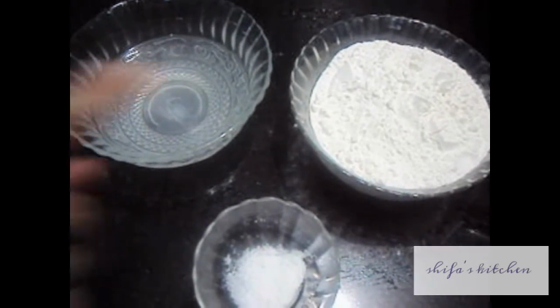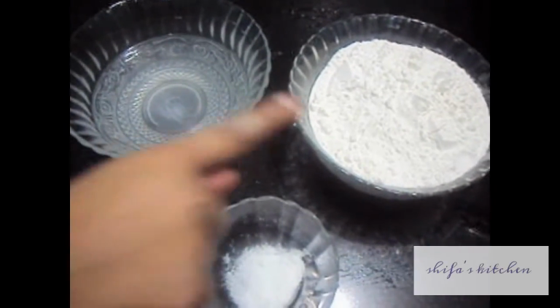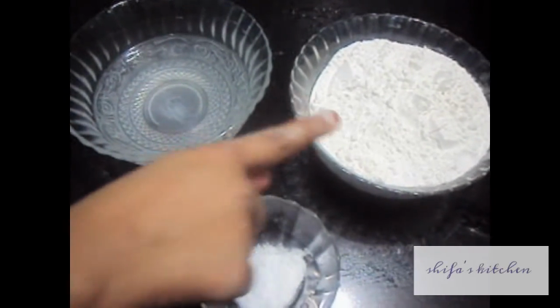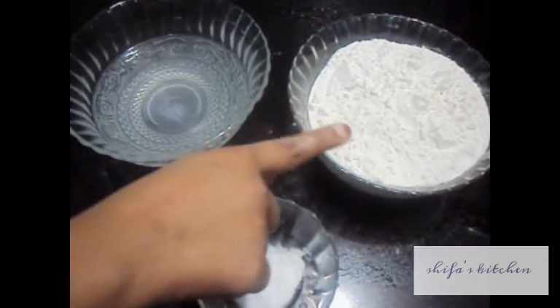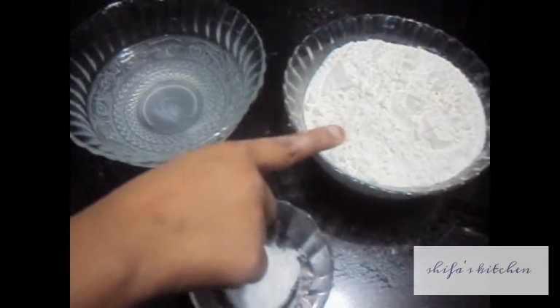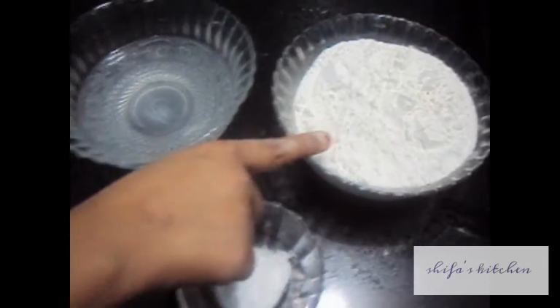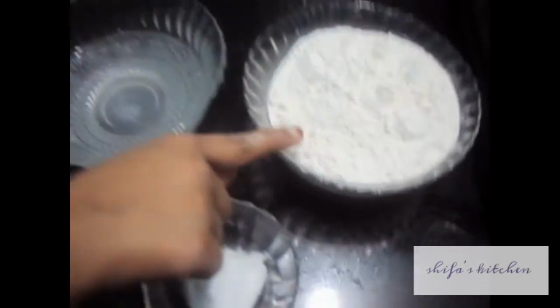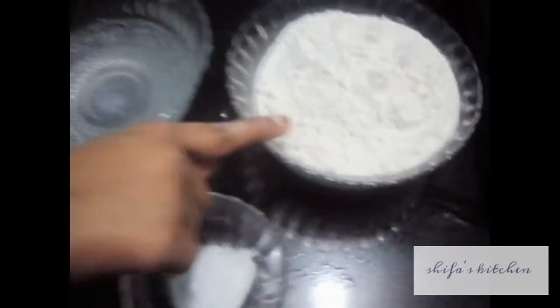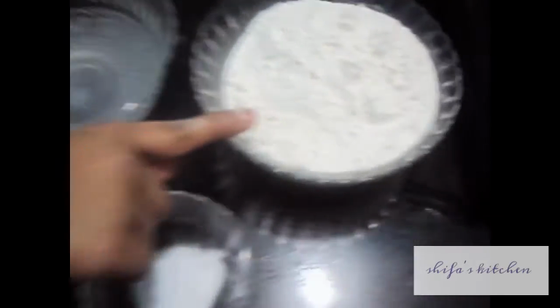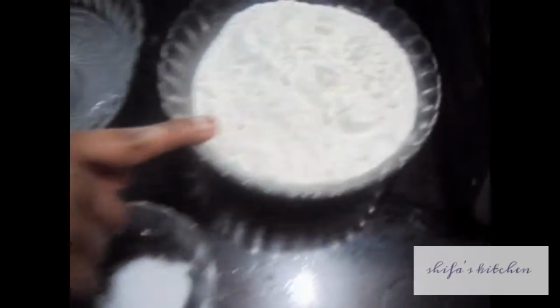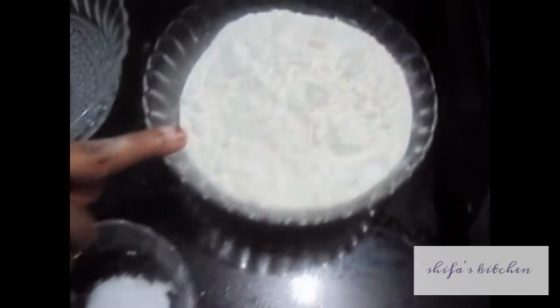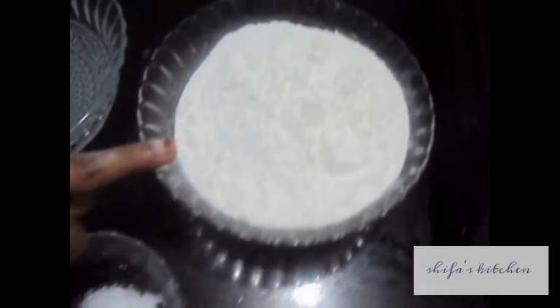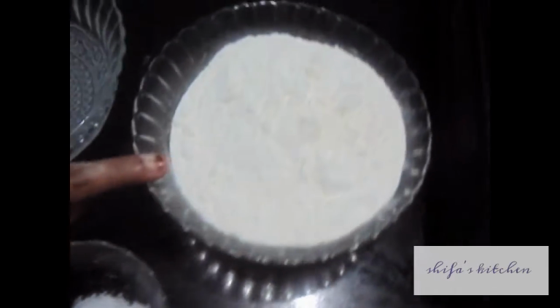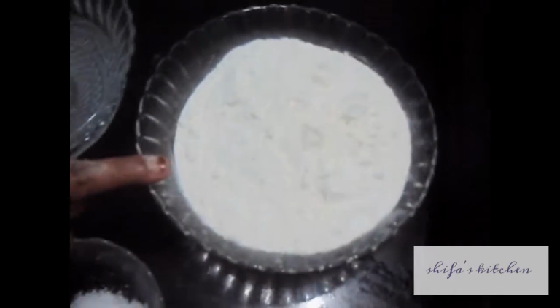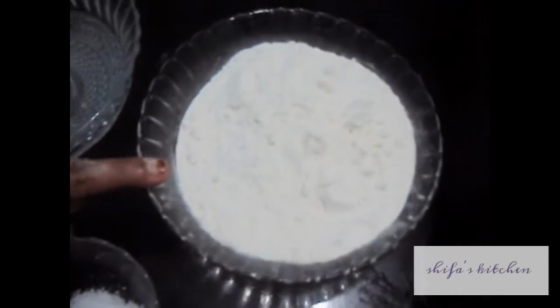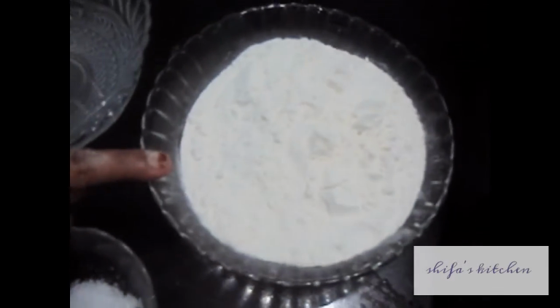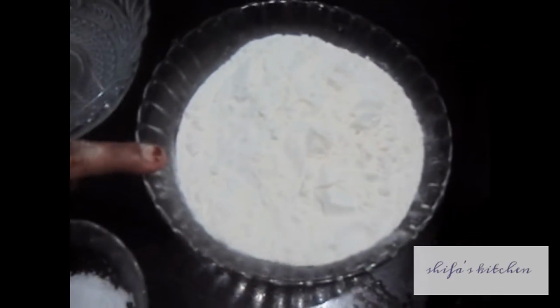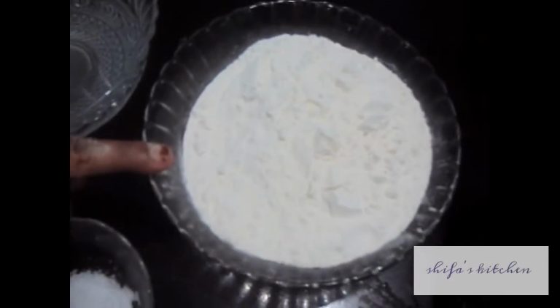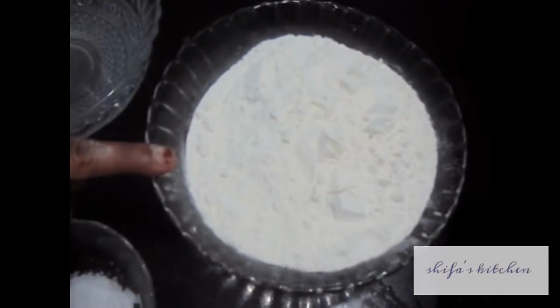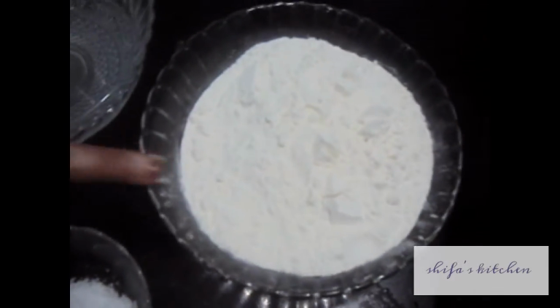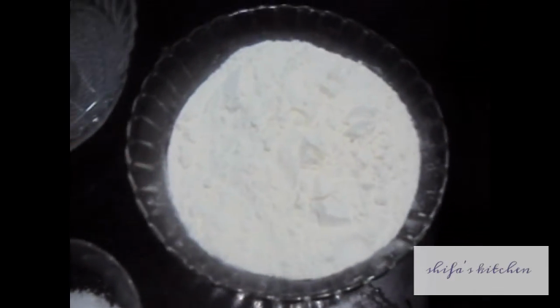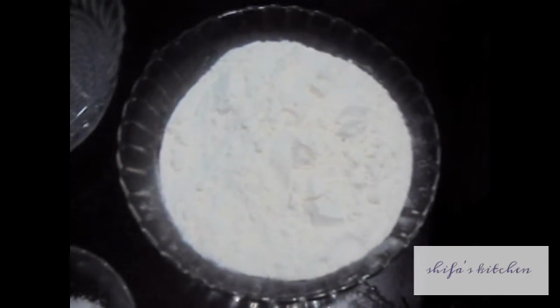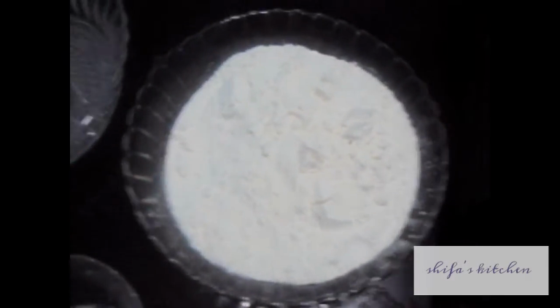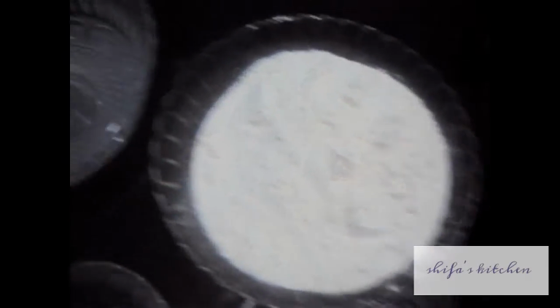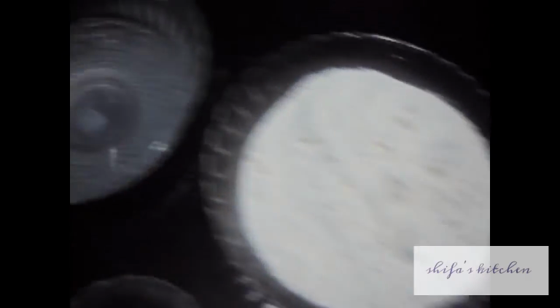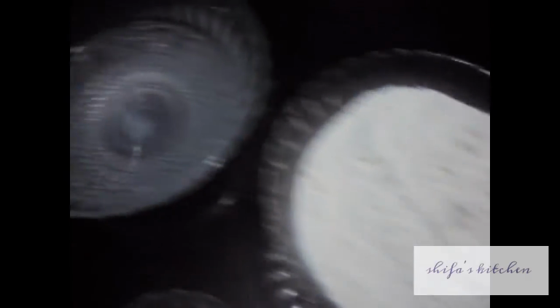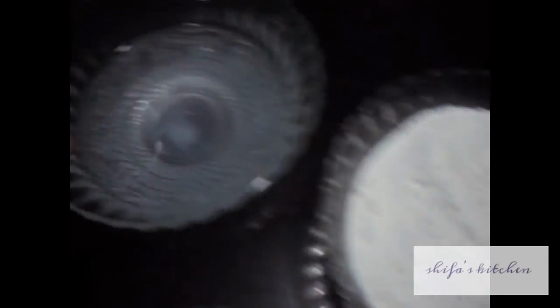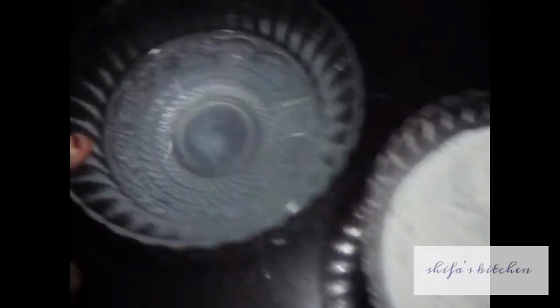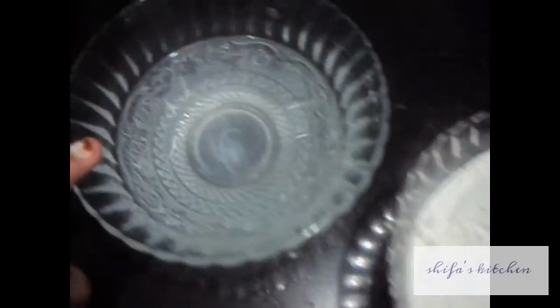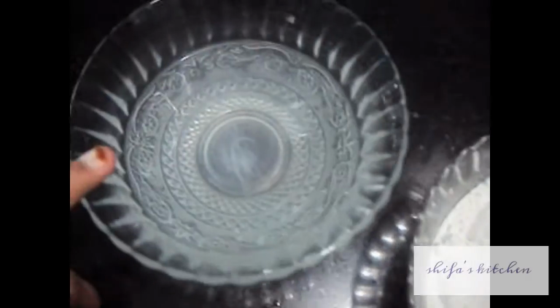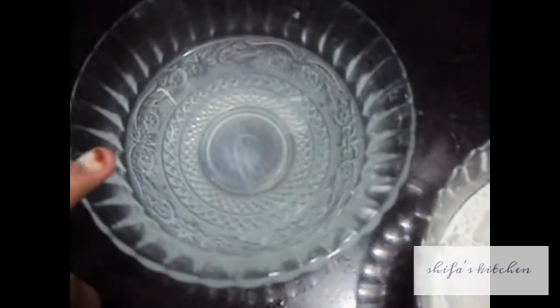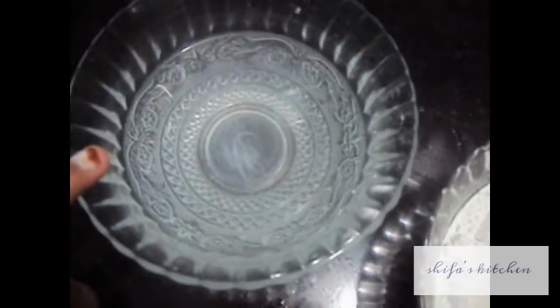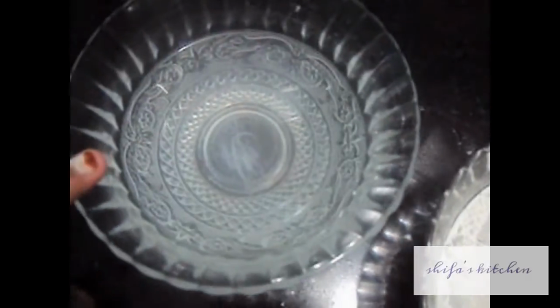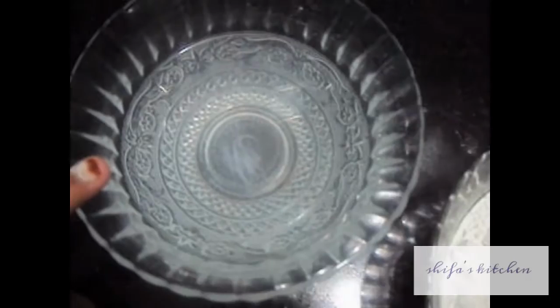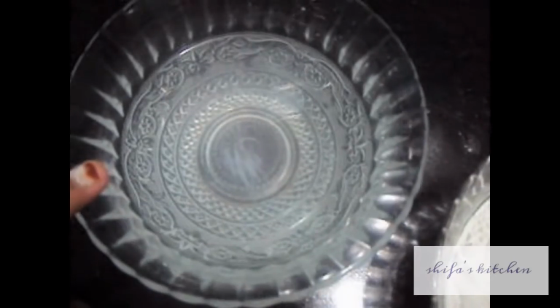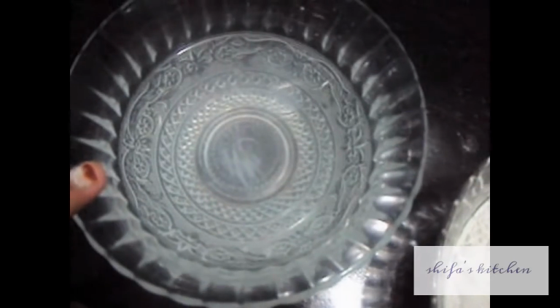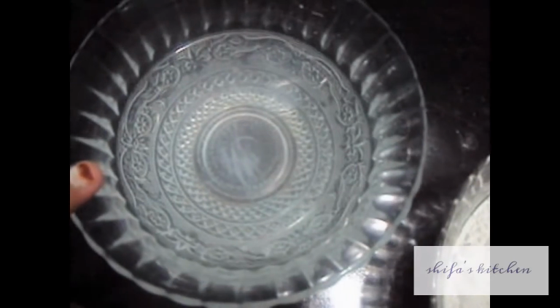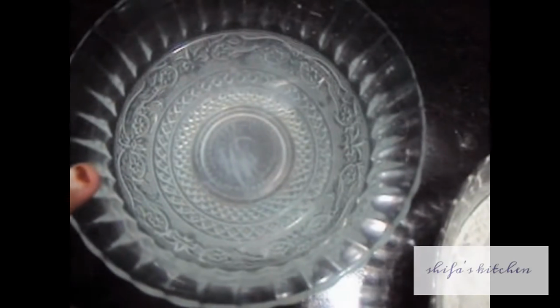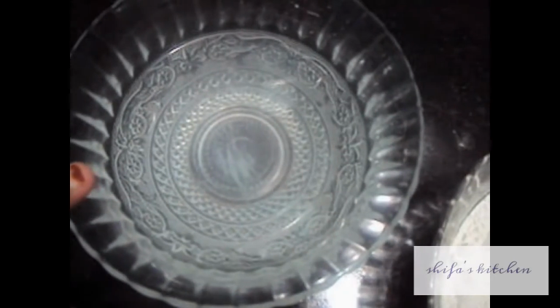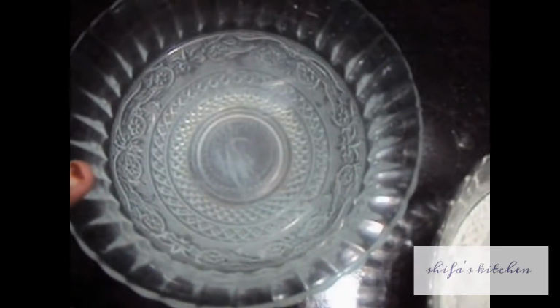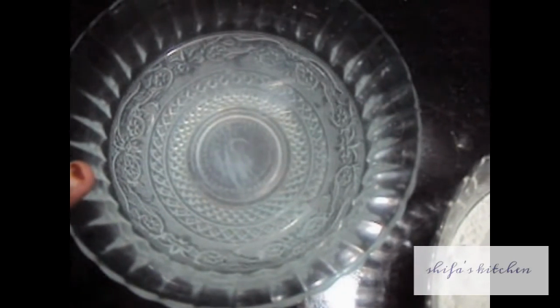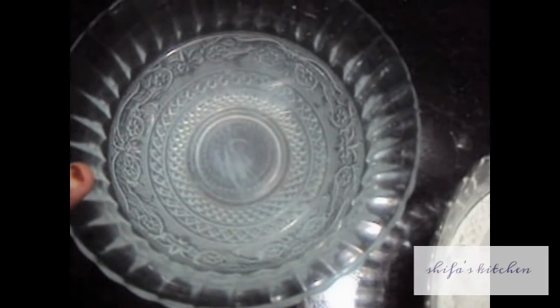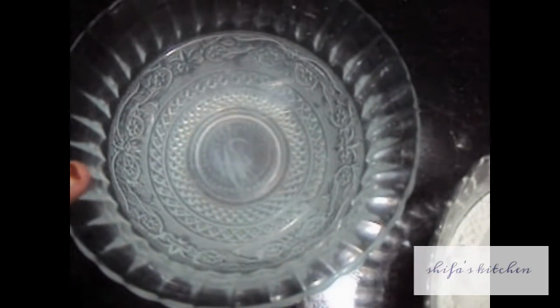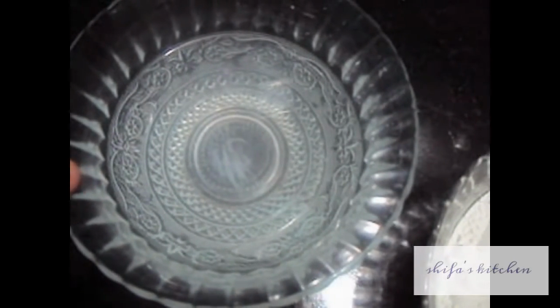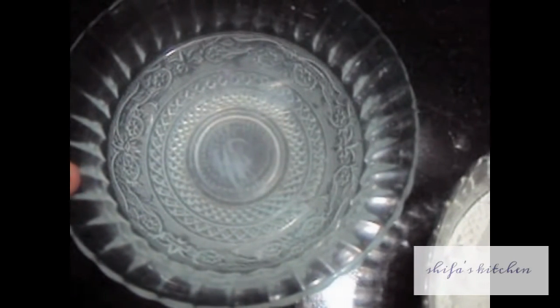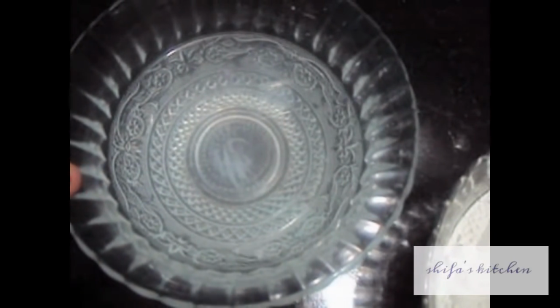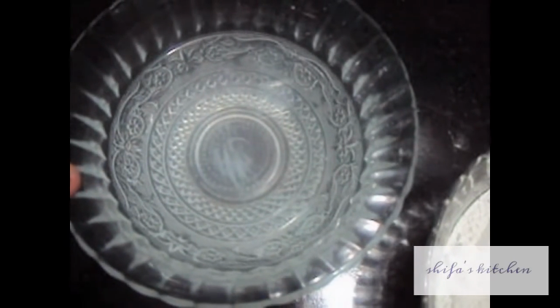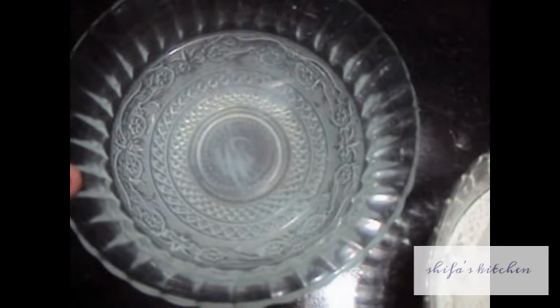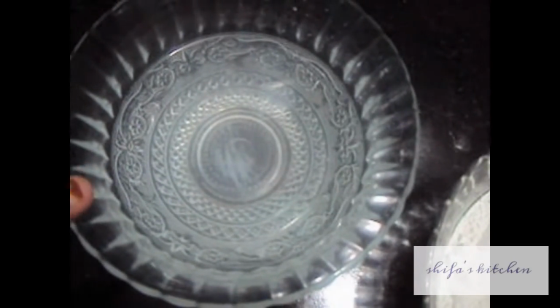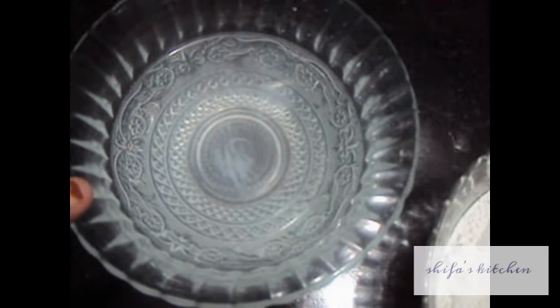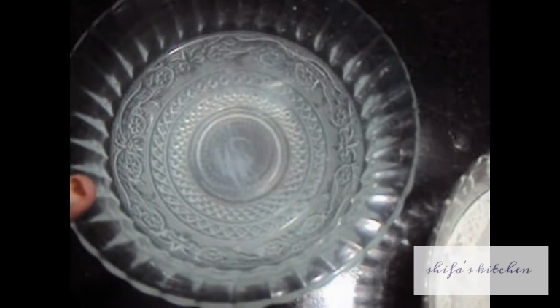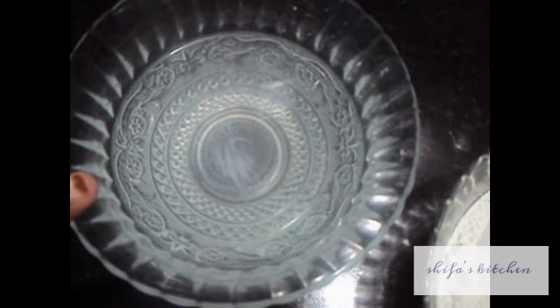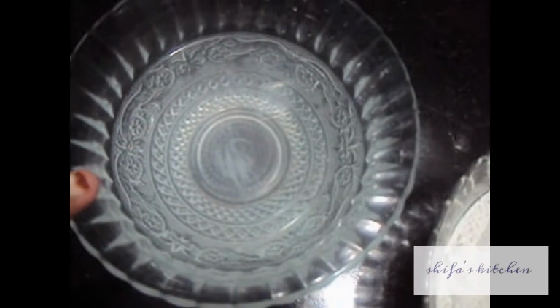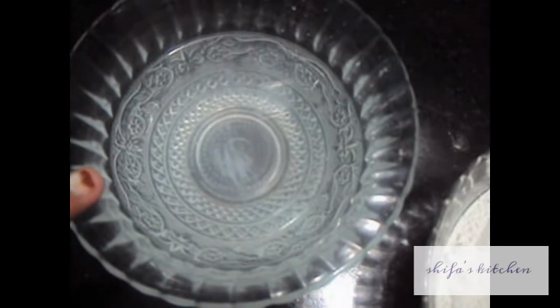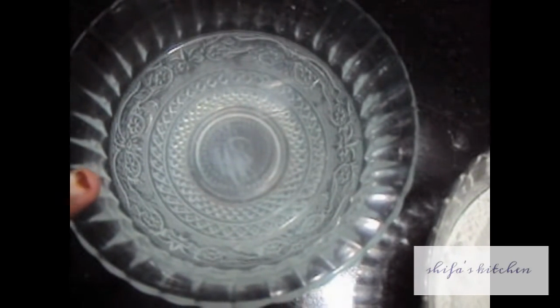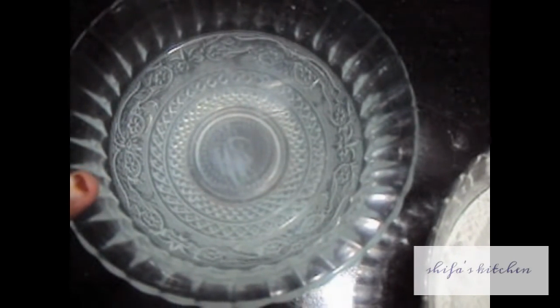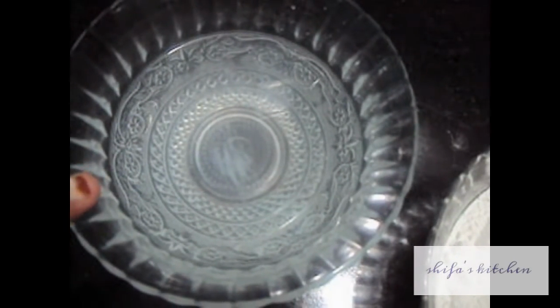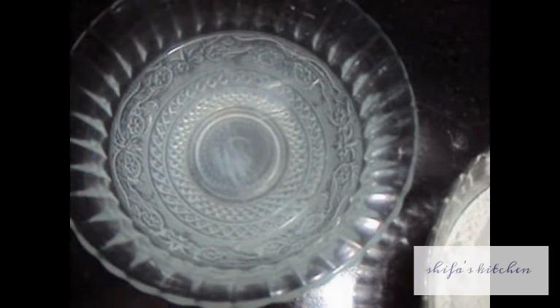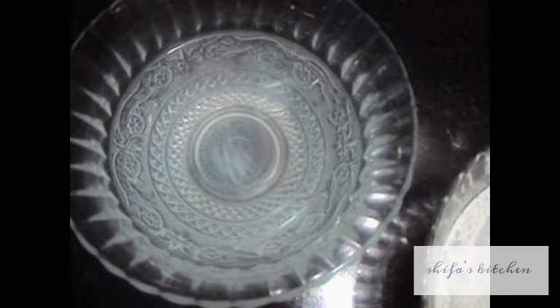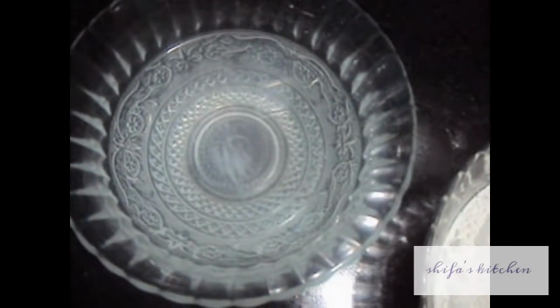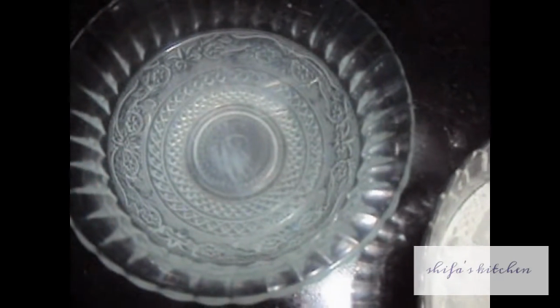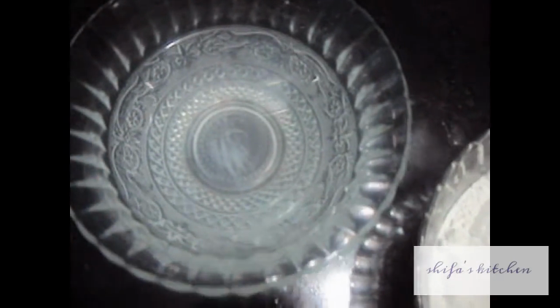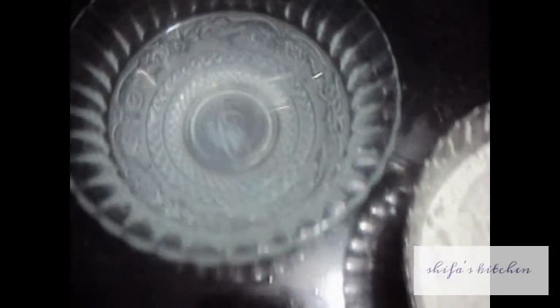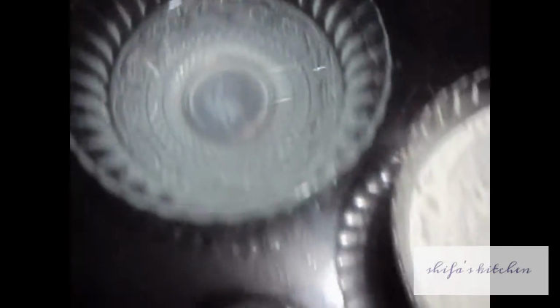For this we will need 3 cups of rice flour and 1½ cups of water. If you need more water, you can use it.